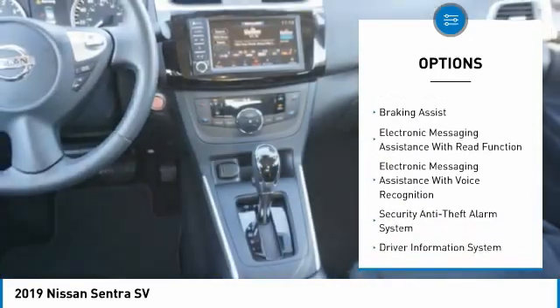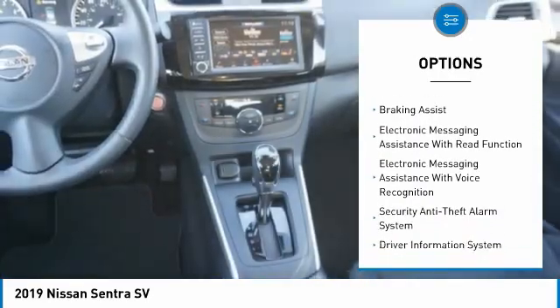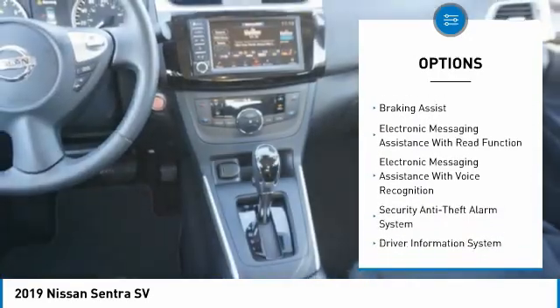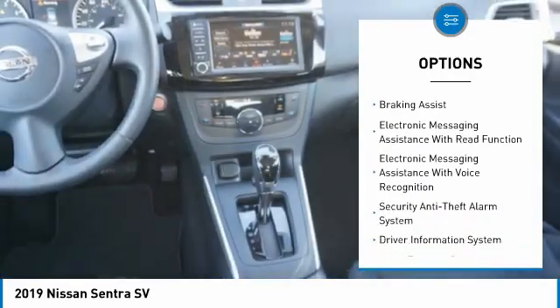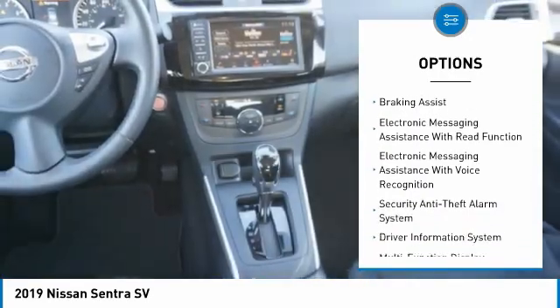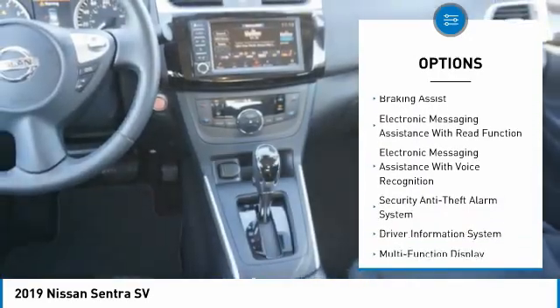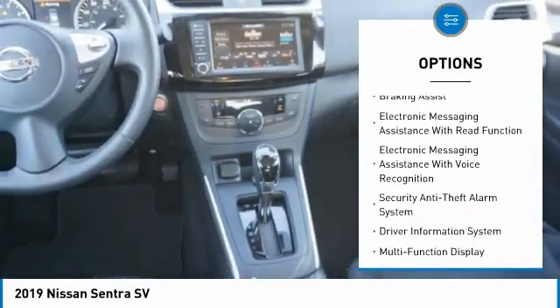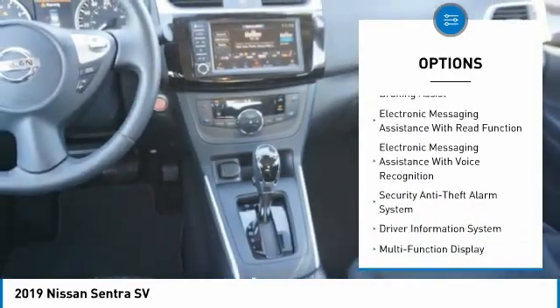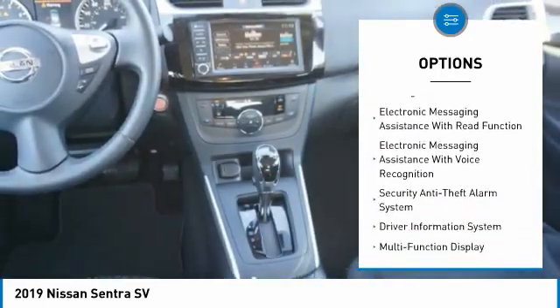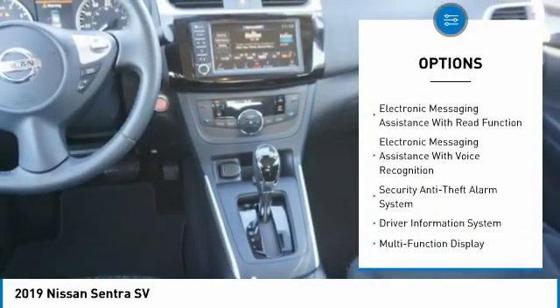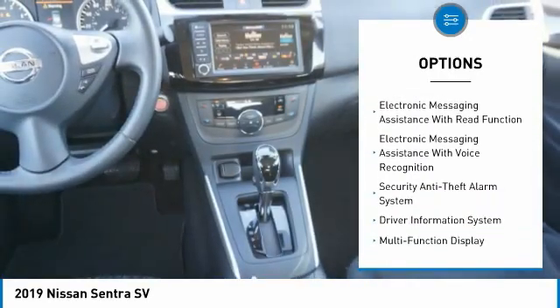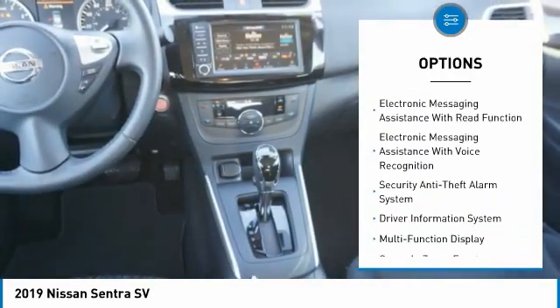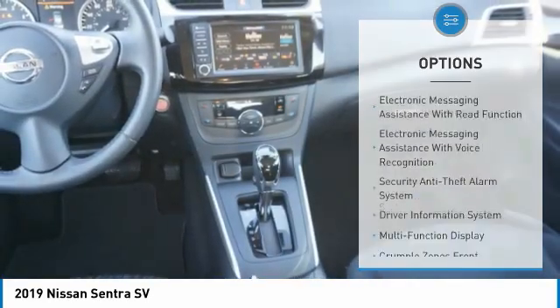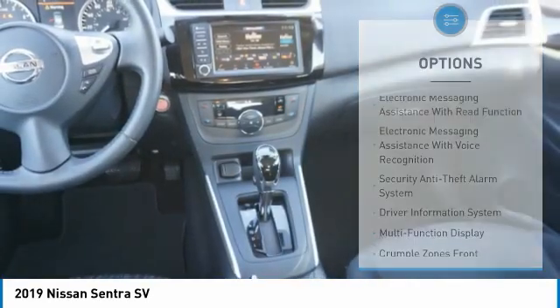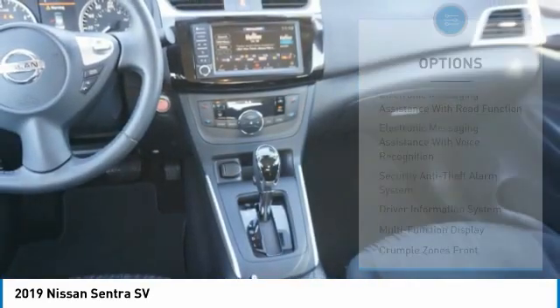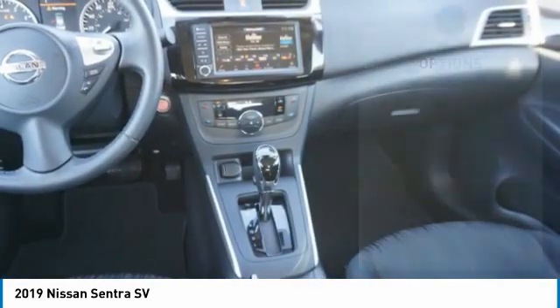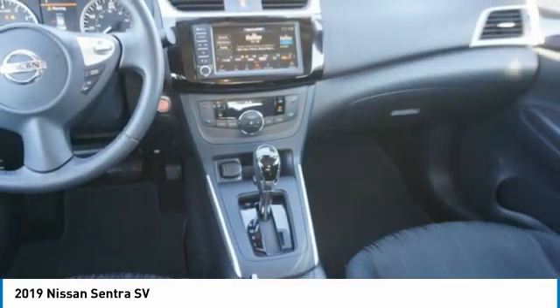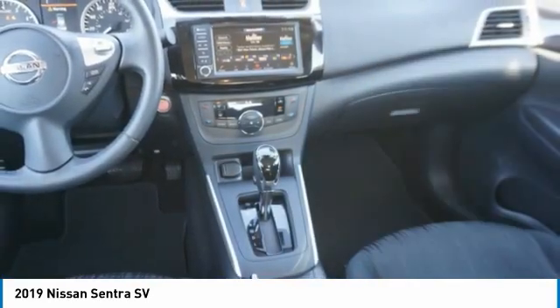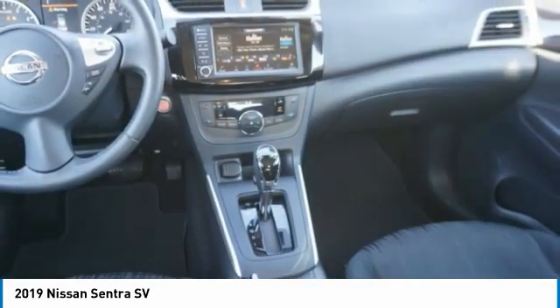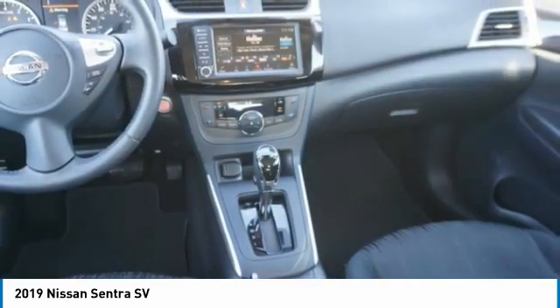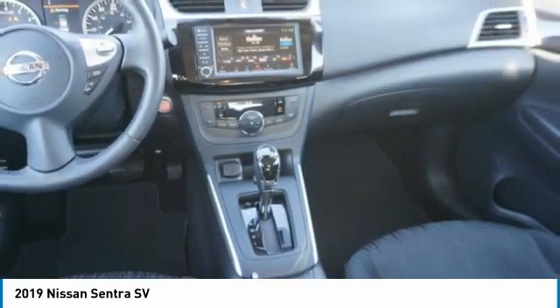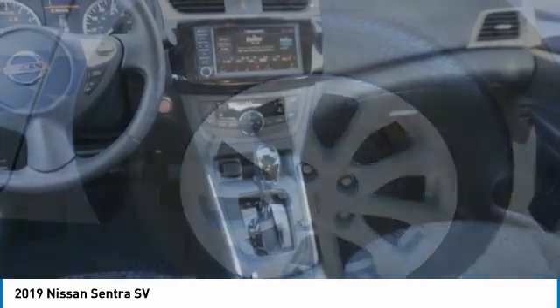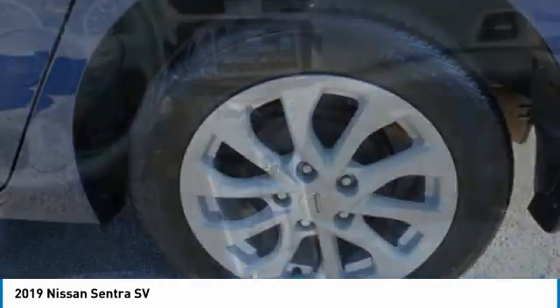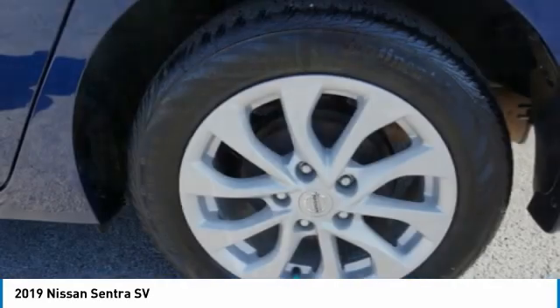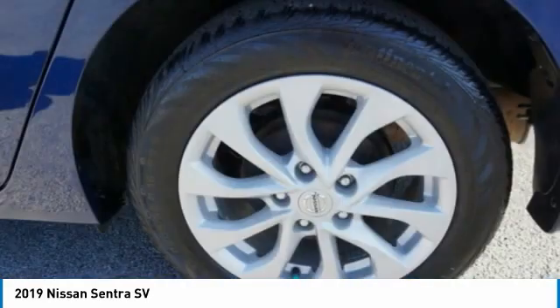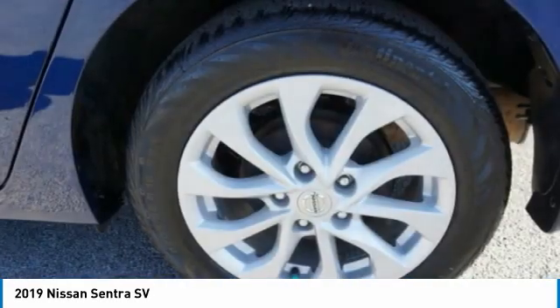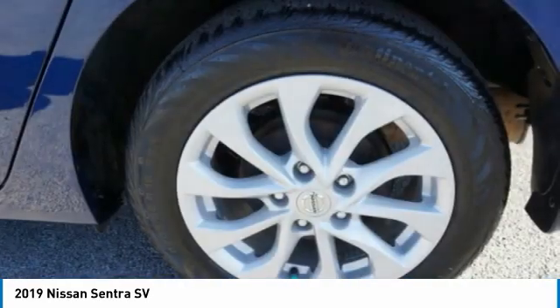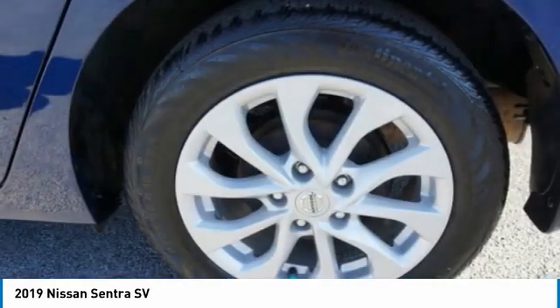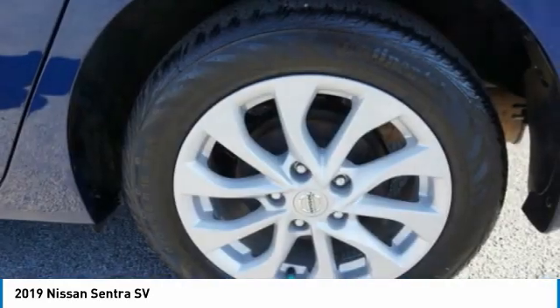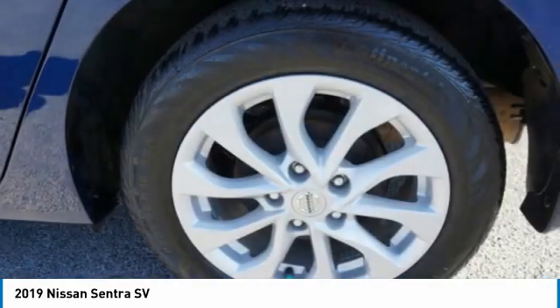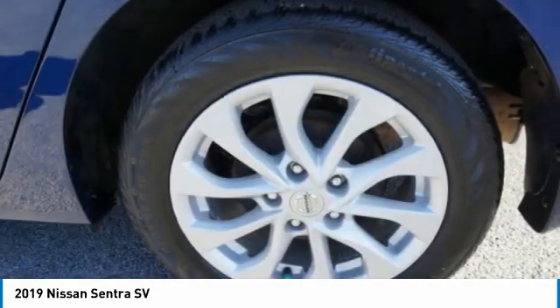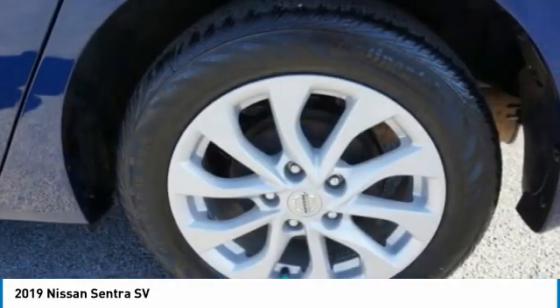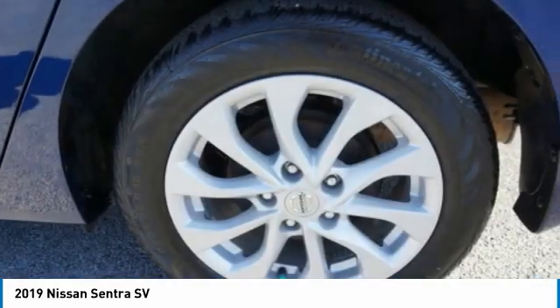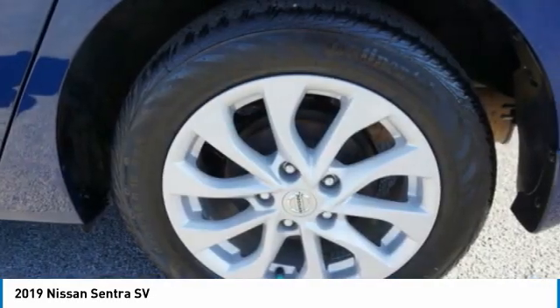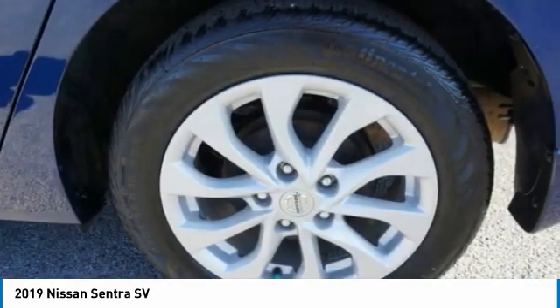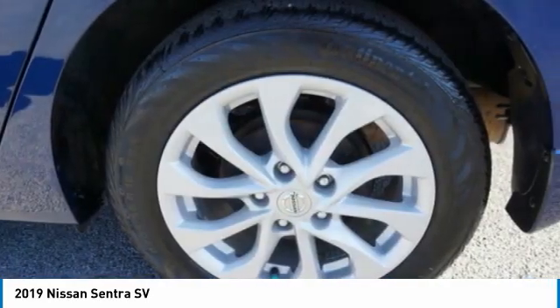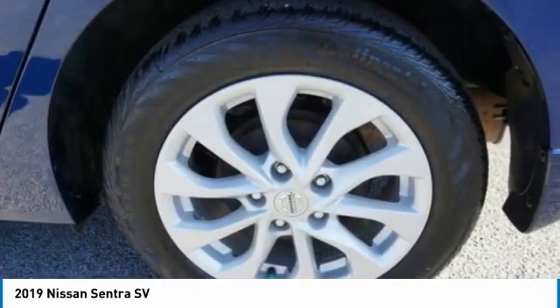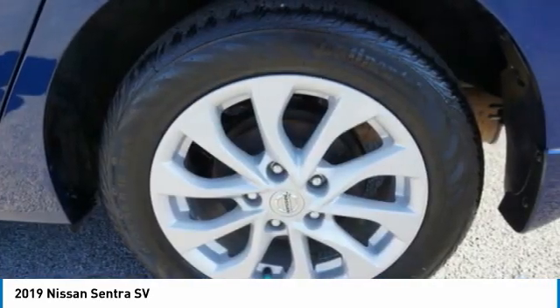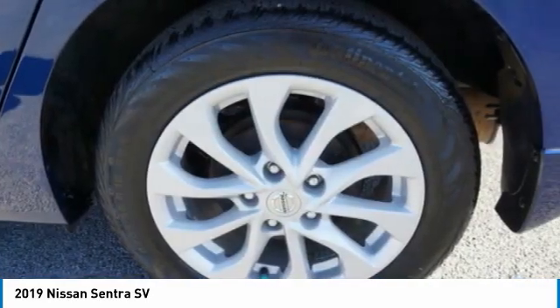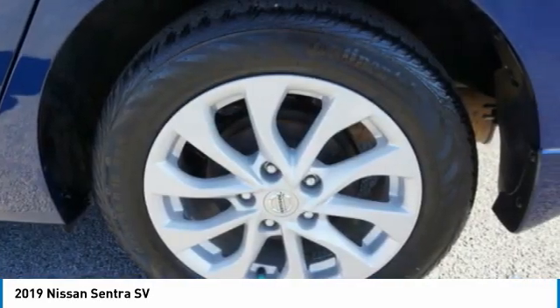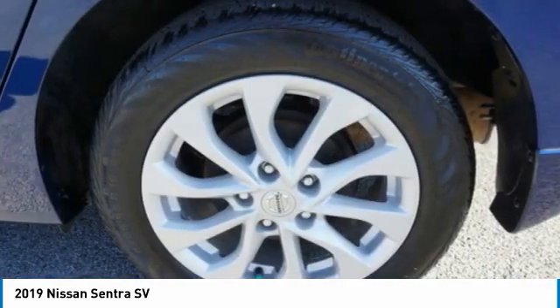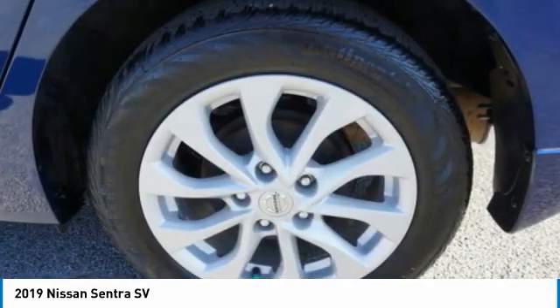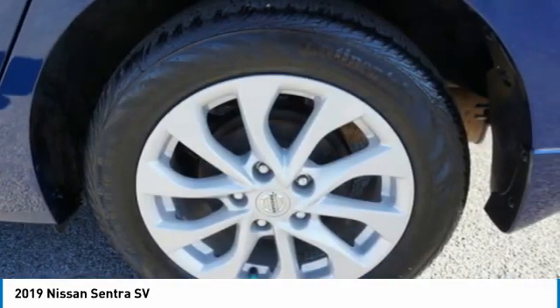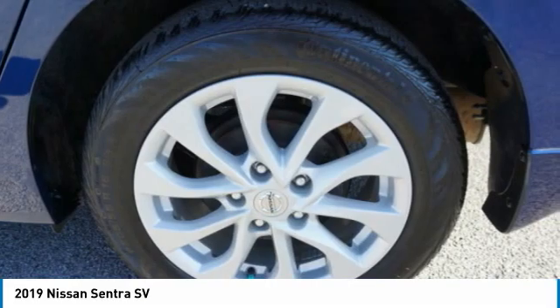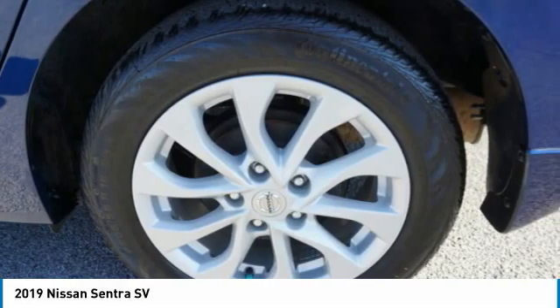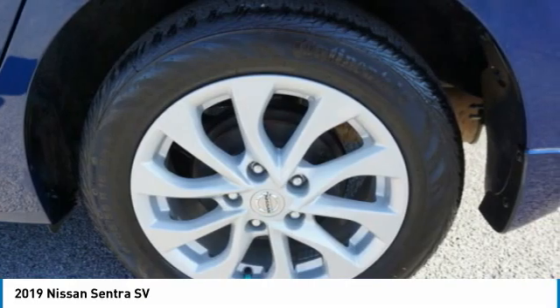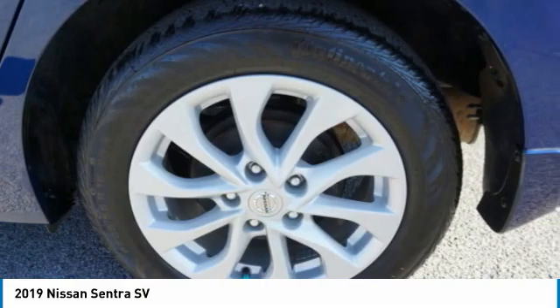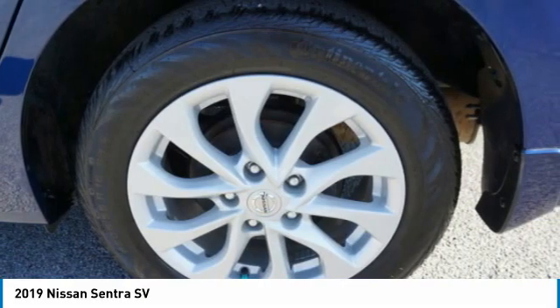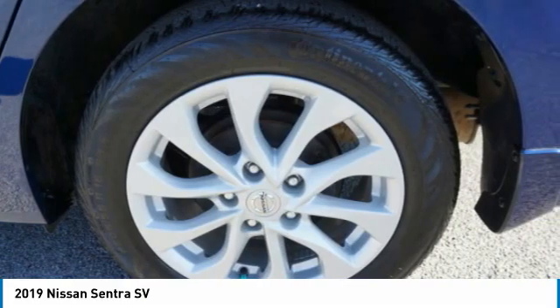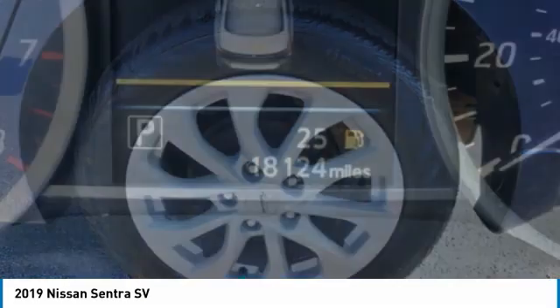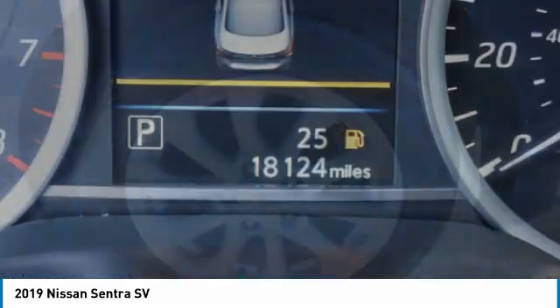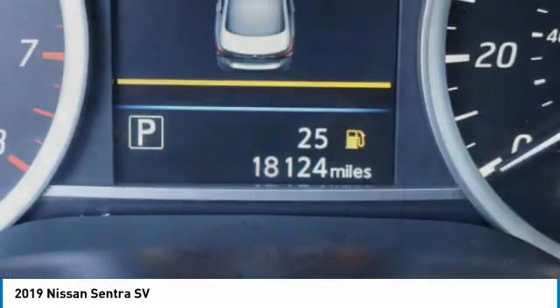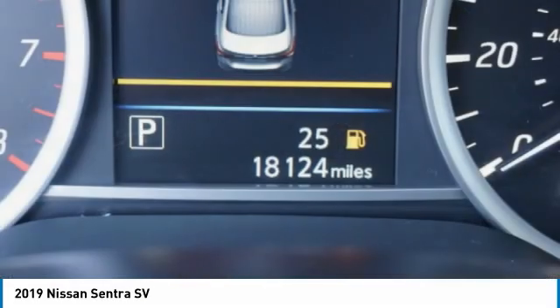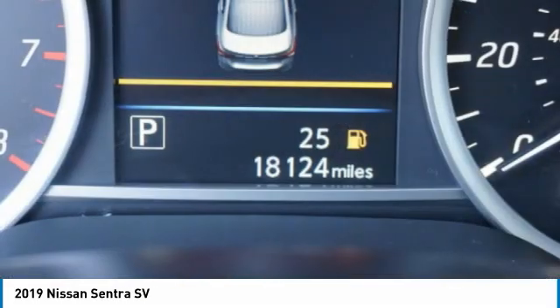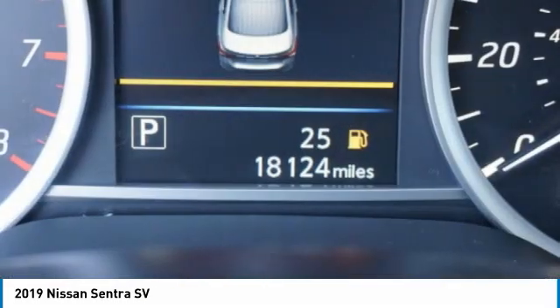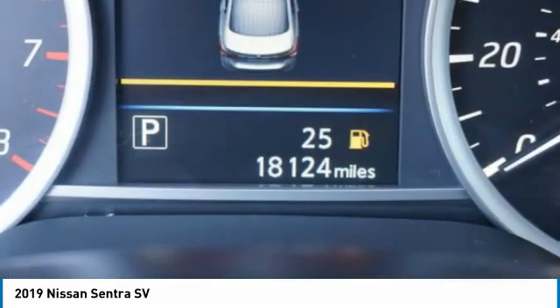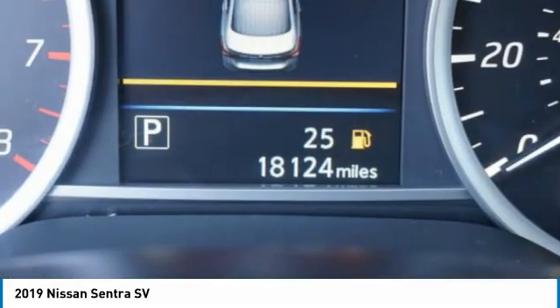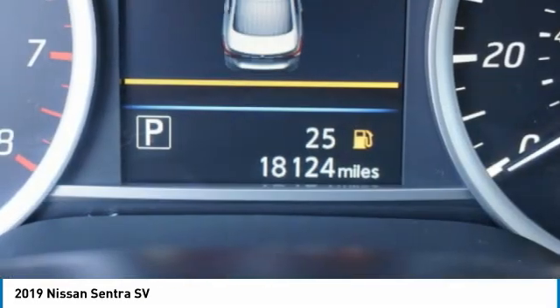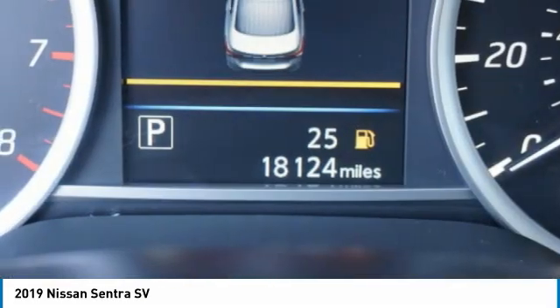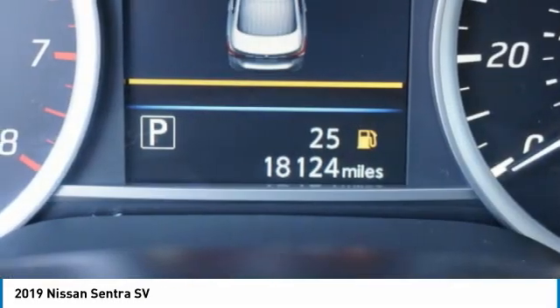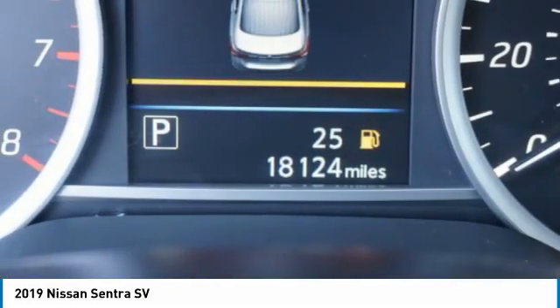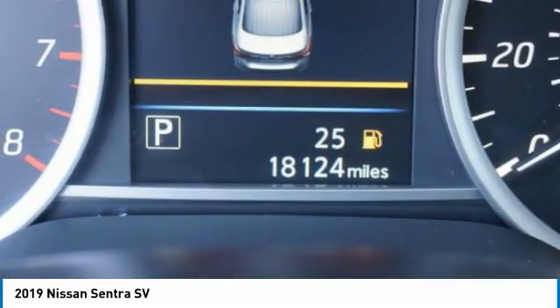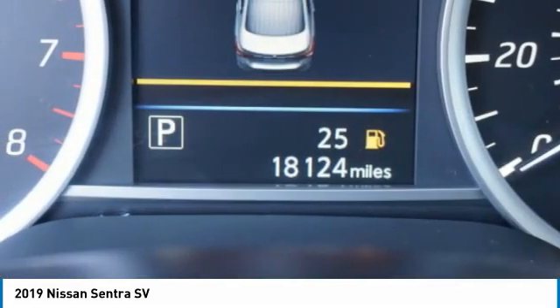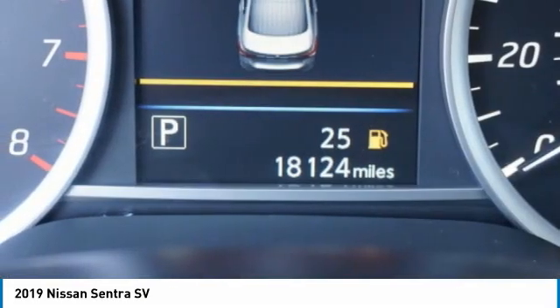Anti-lock braking system, driver-side remote mirror, body-side moldings, power brakes, and braking assist.